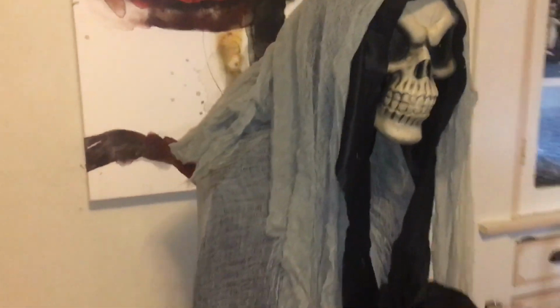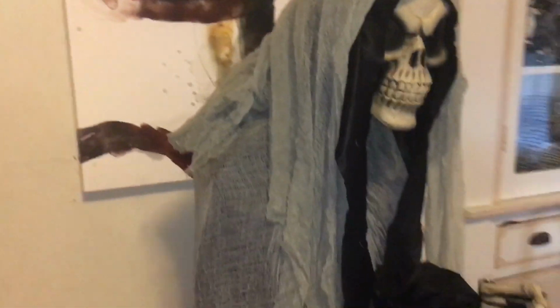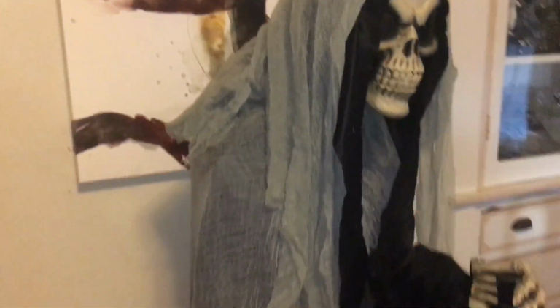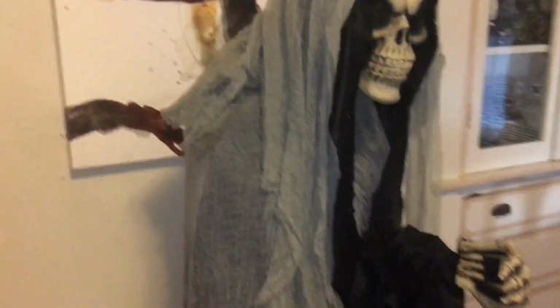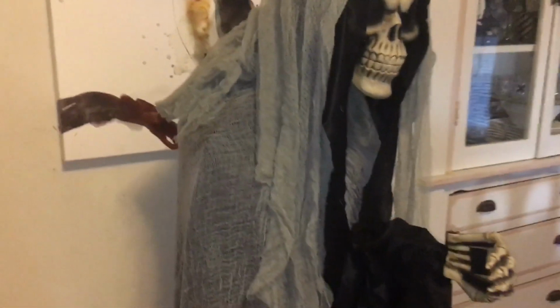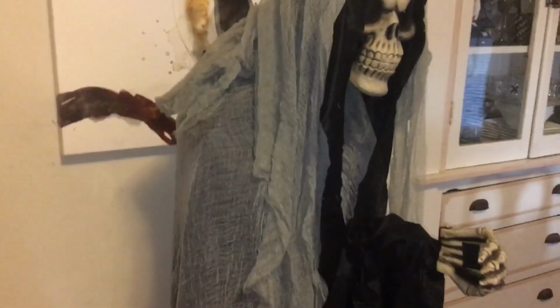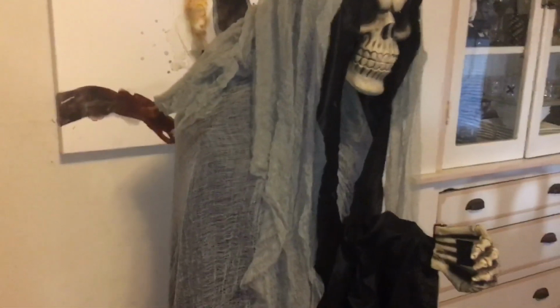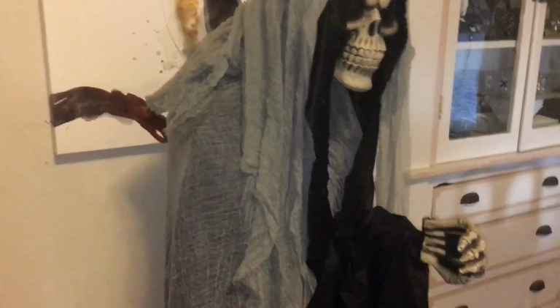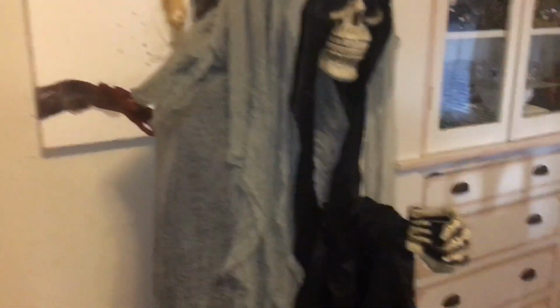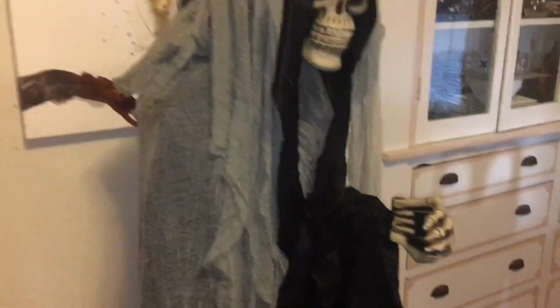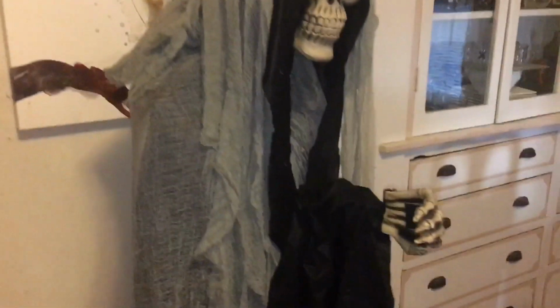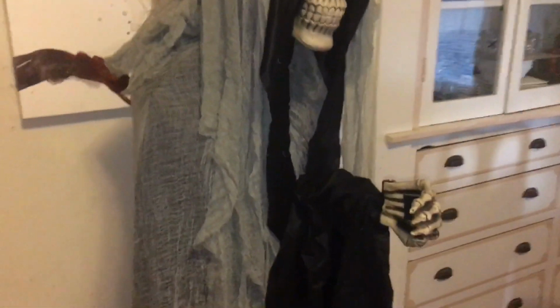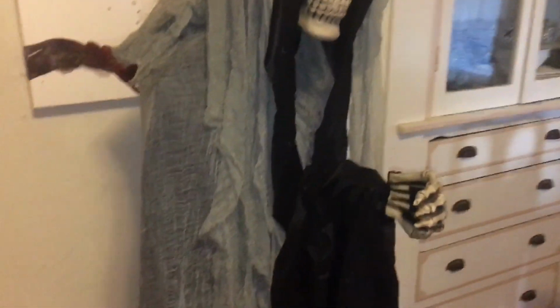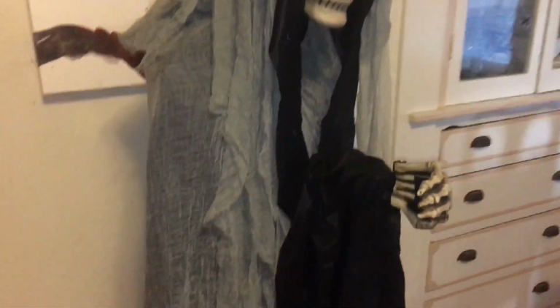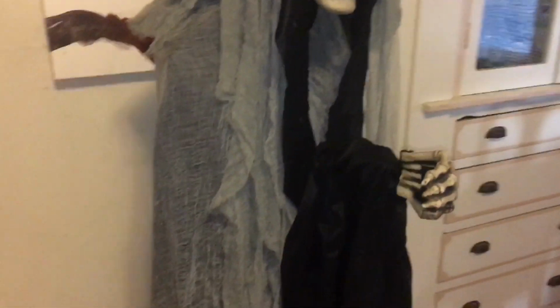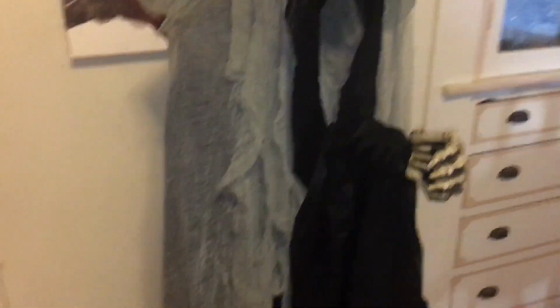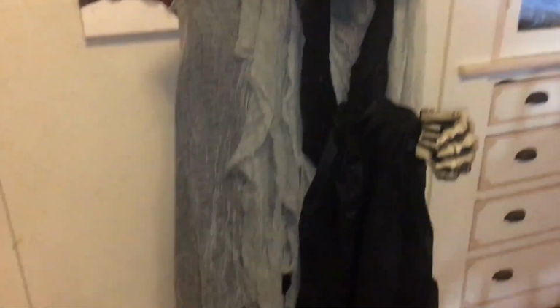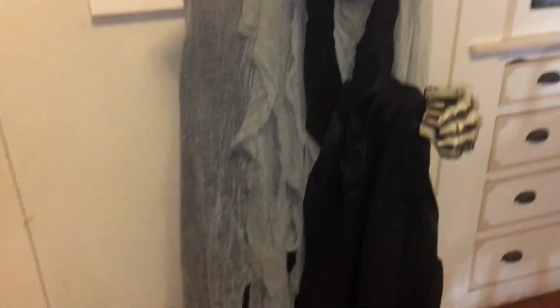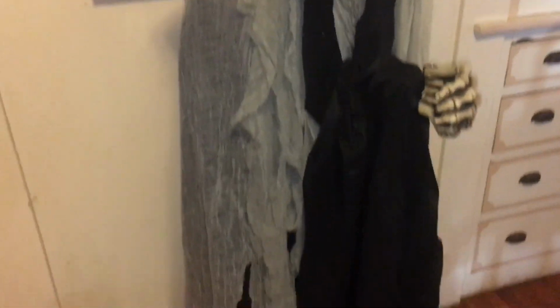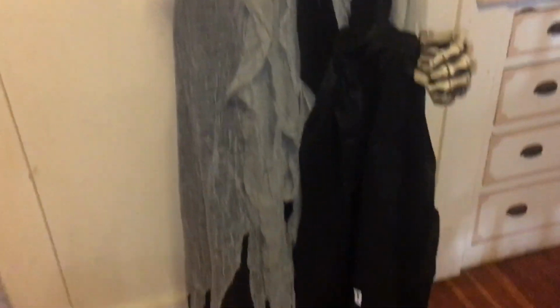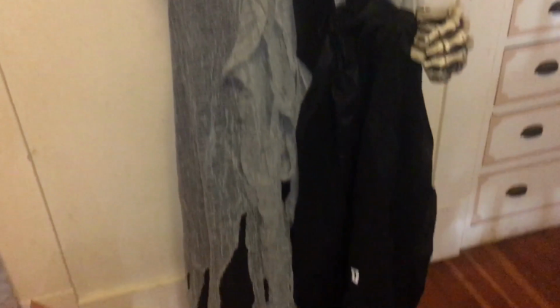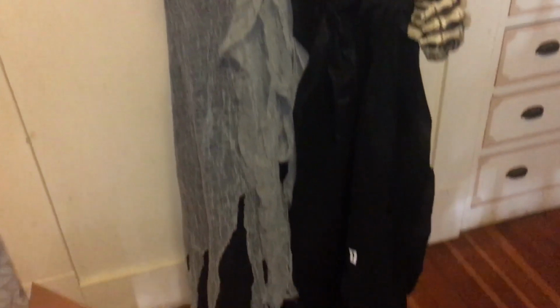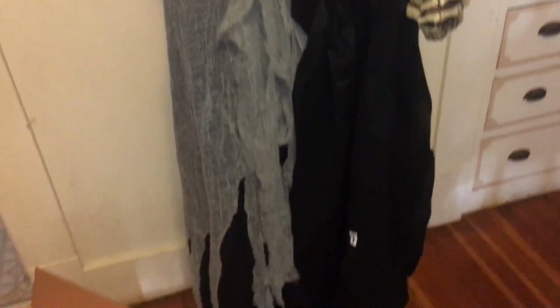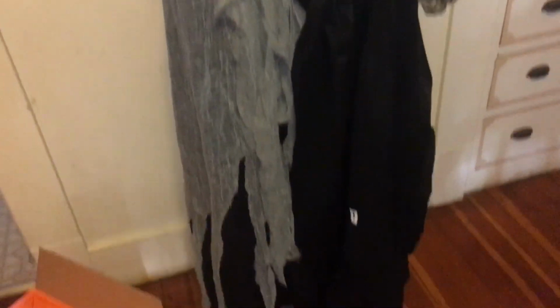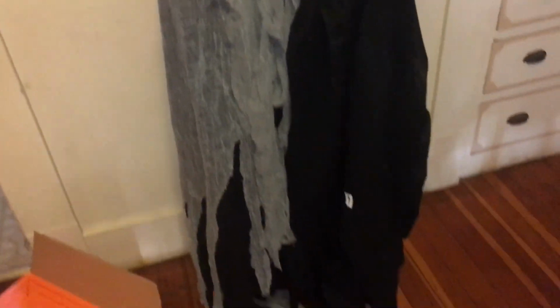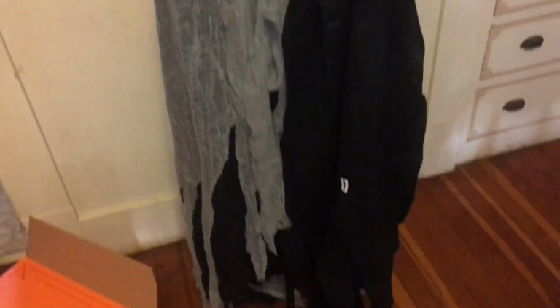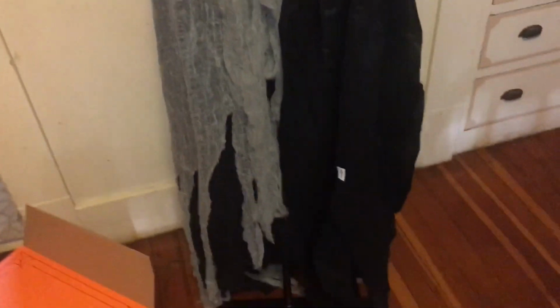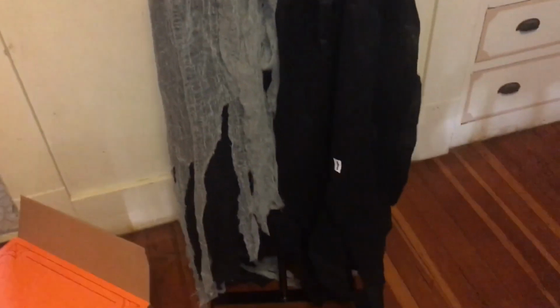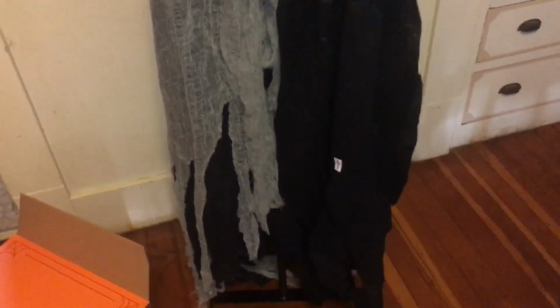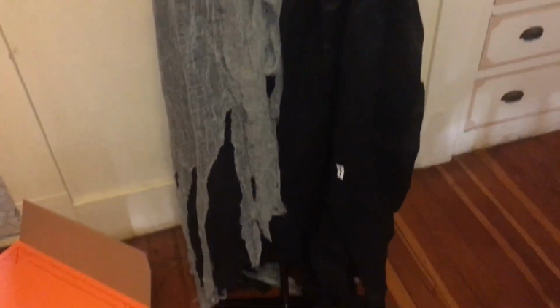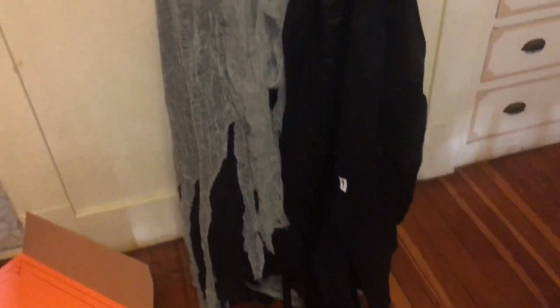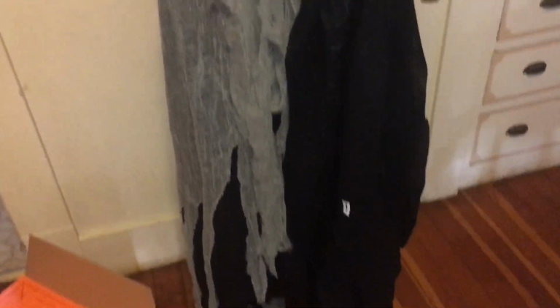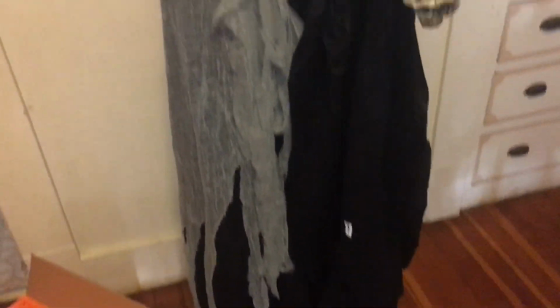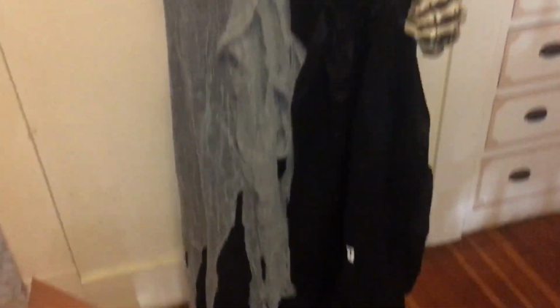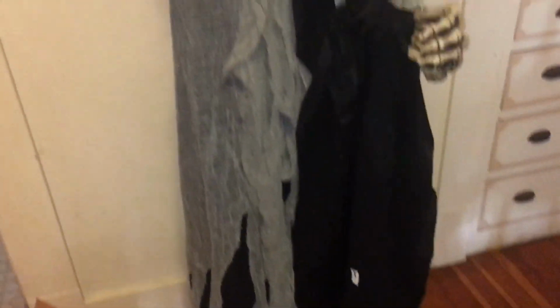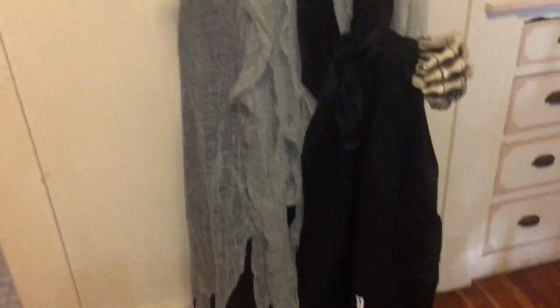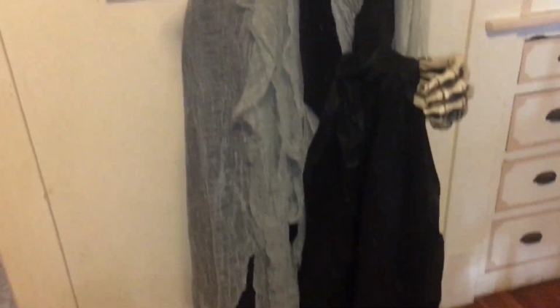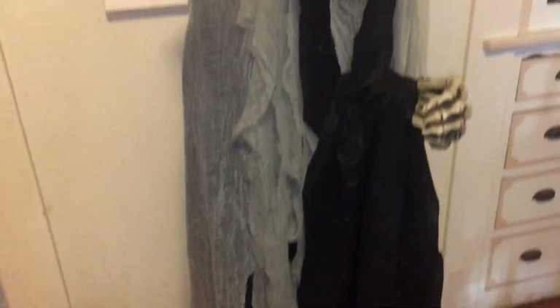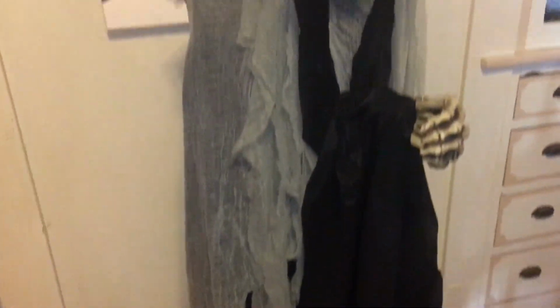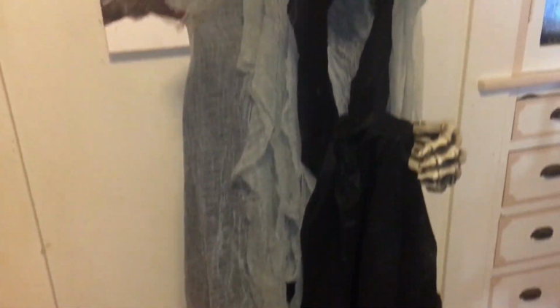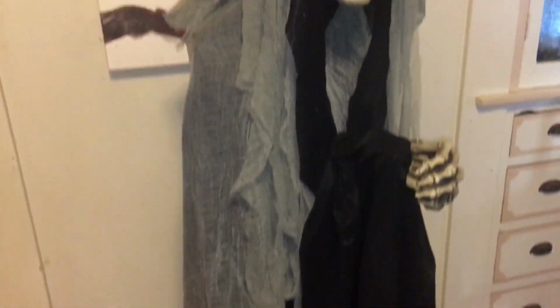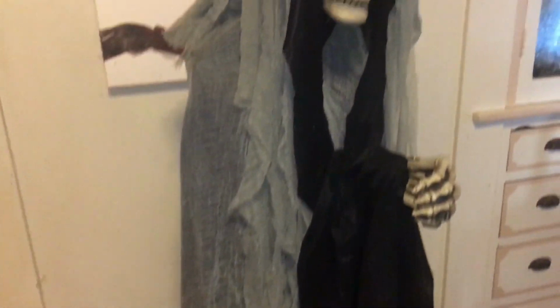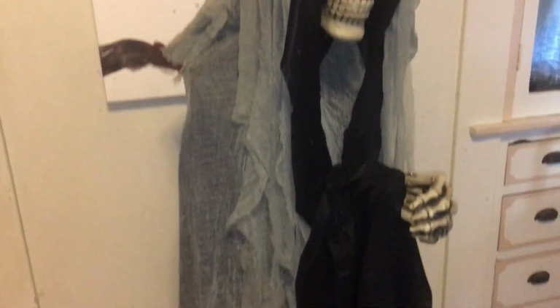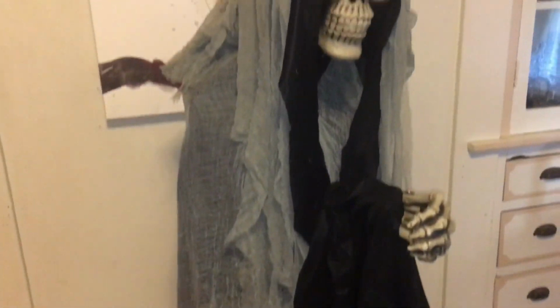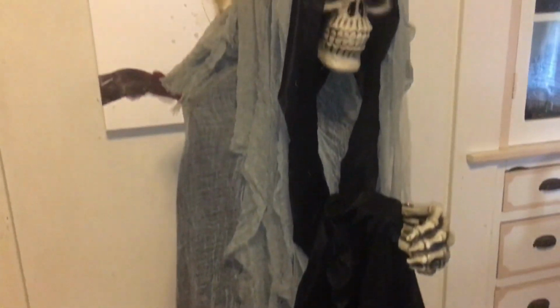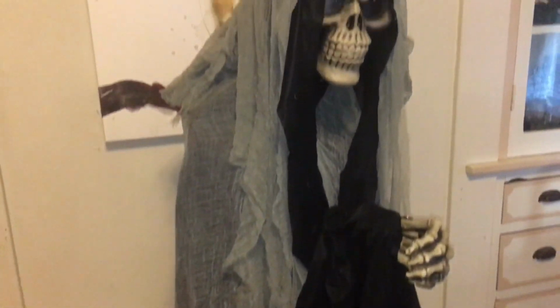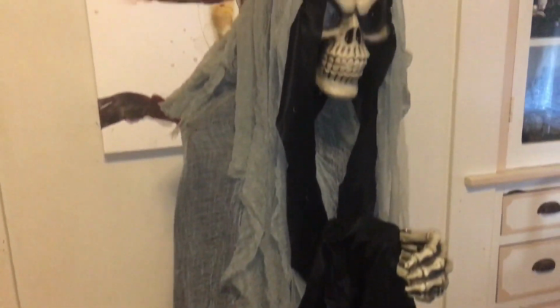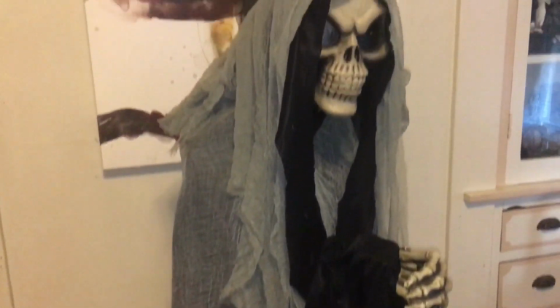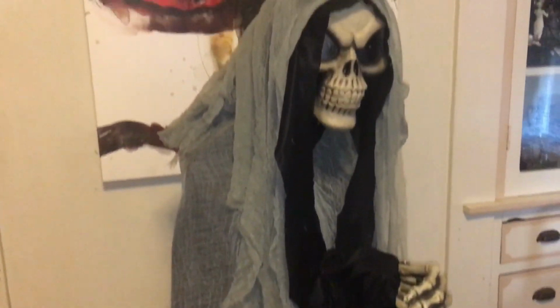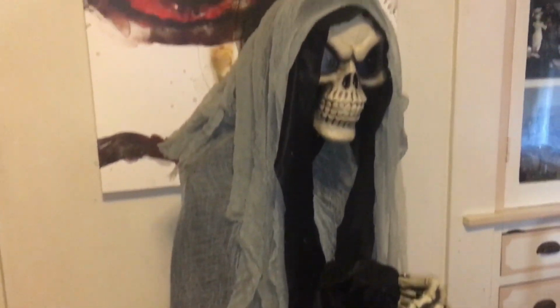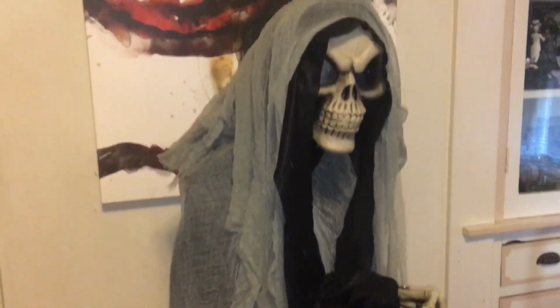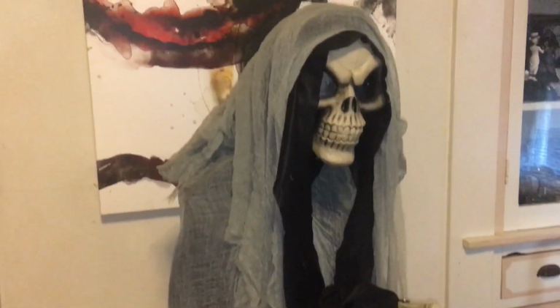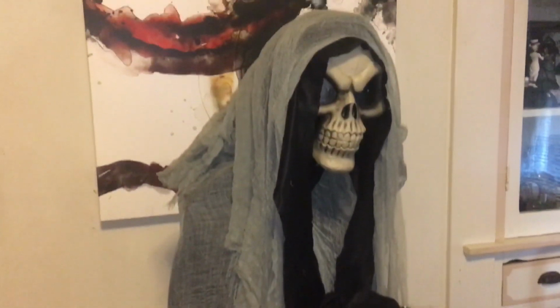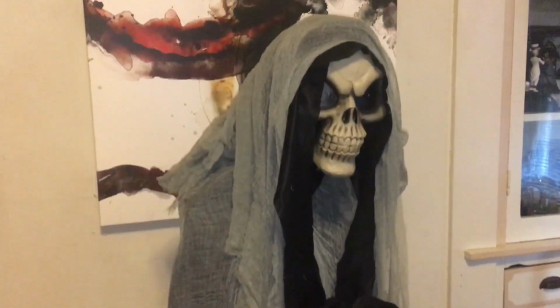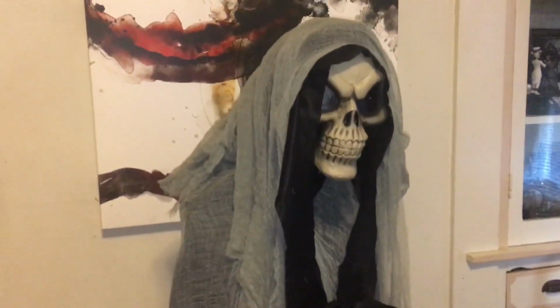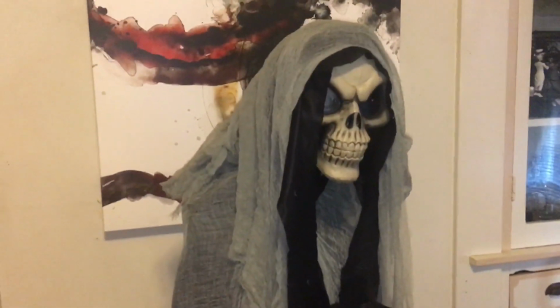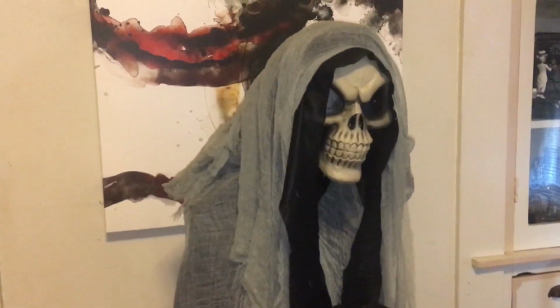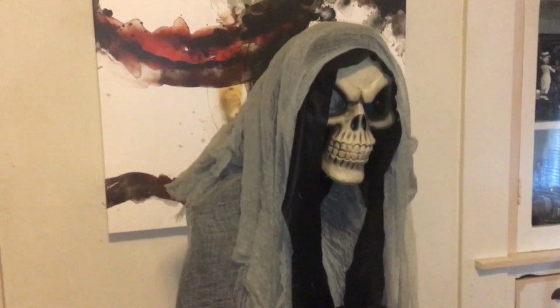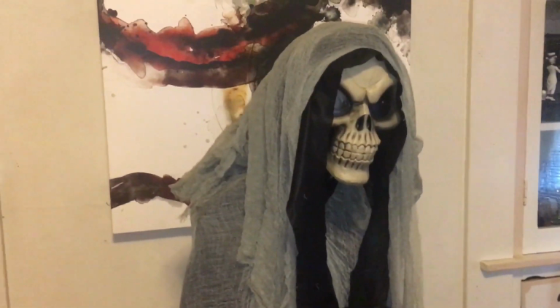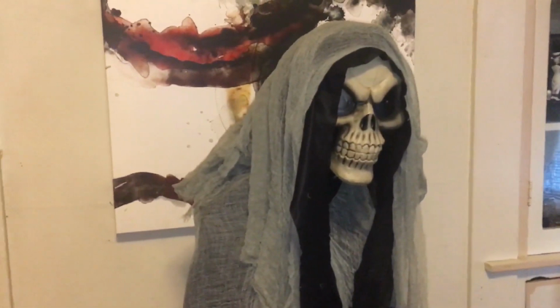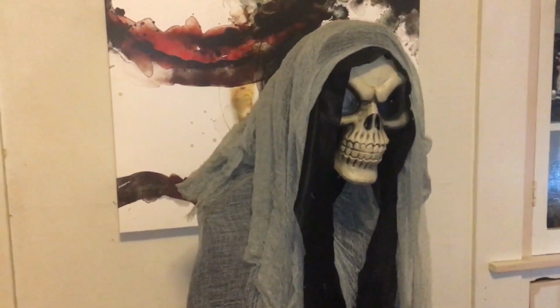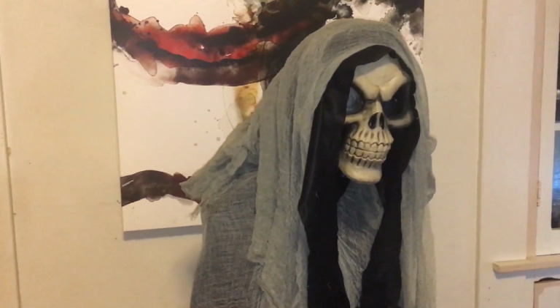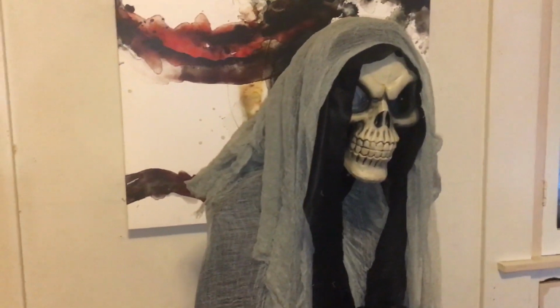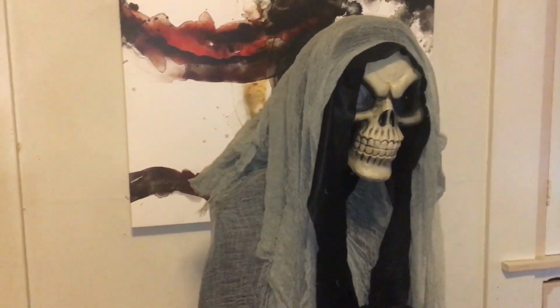There it is — the Peekaboo Ghoul from Target. Thank you guys so much for watching. If you like what you're seeing, please like, comment, and subscribe, and as always, keep it creepy.